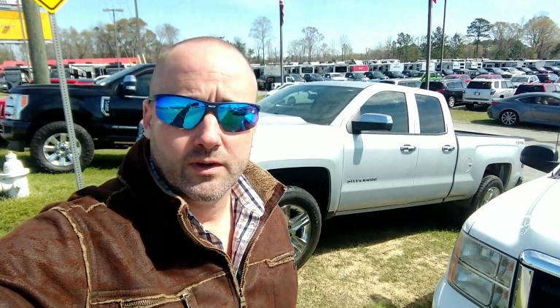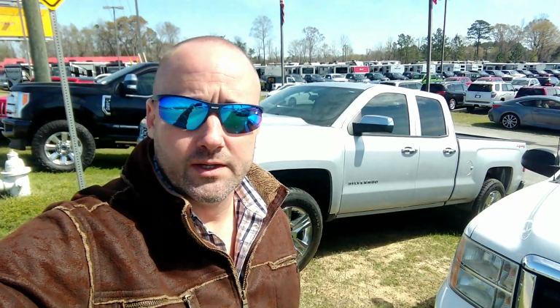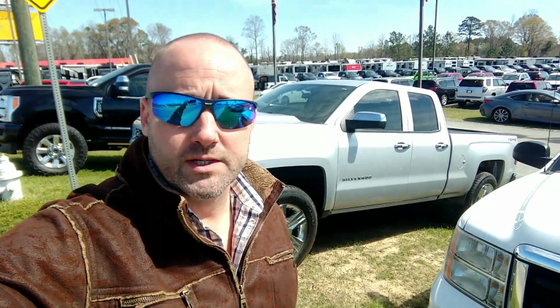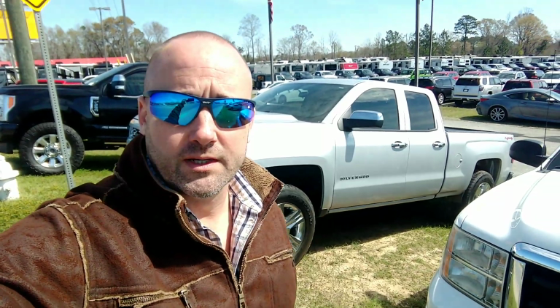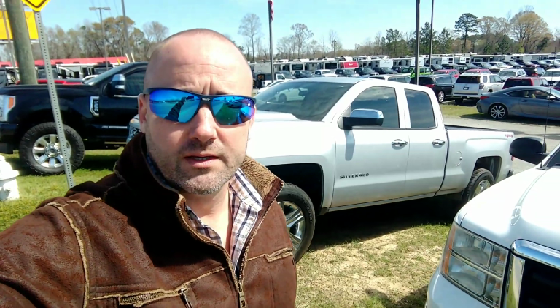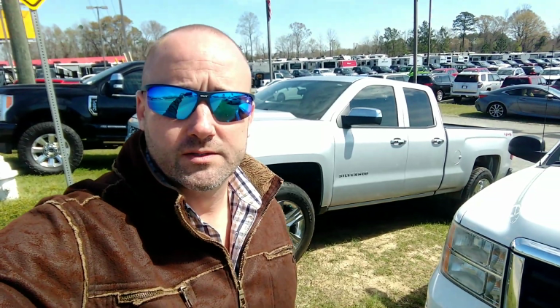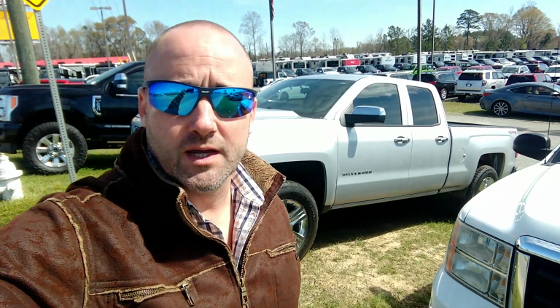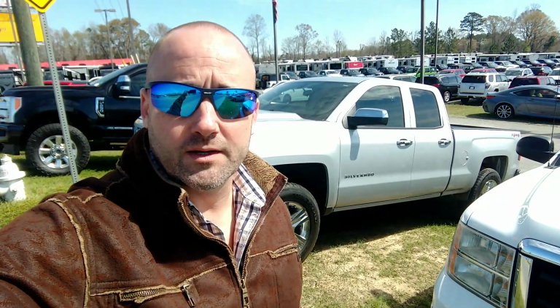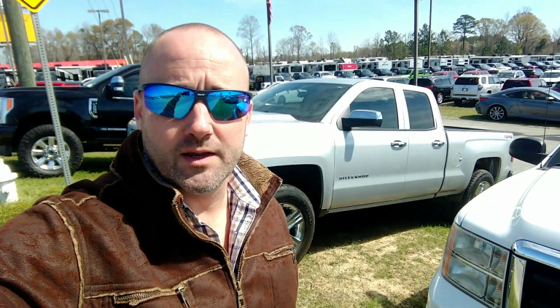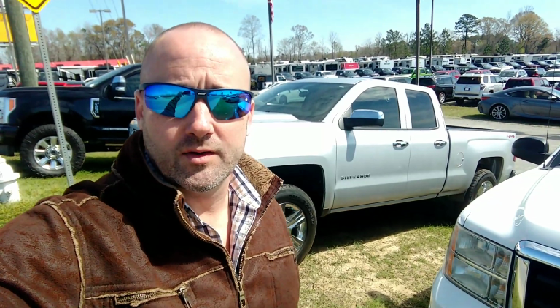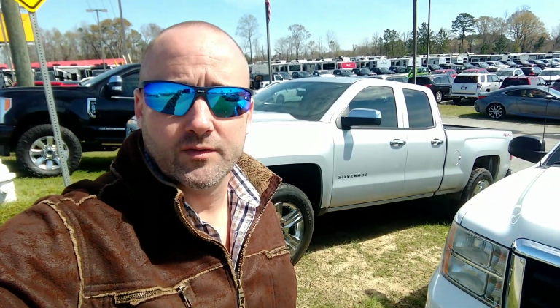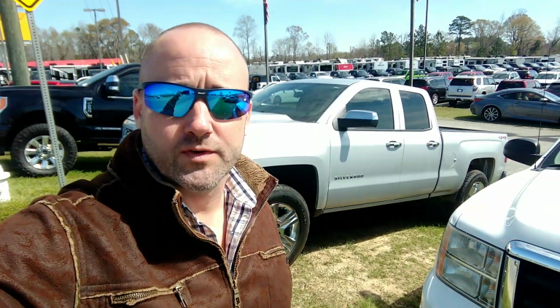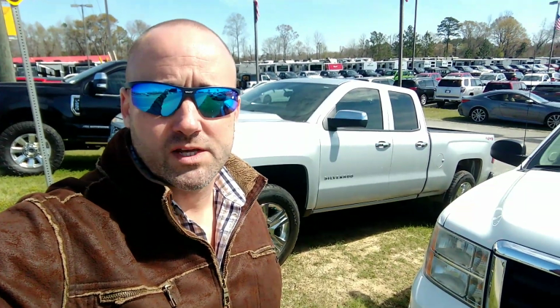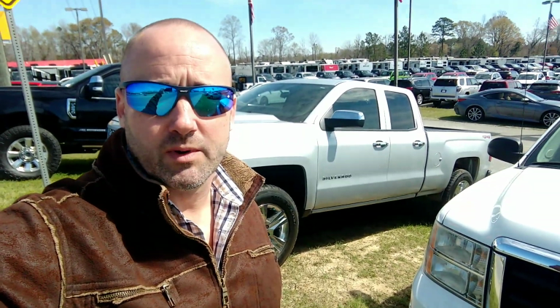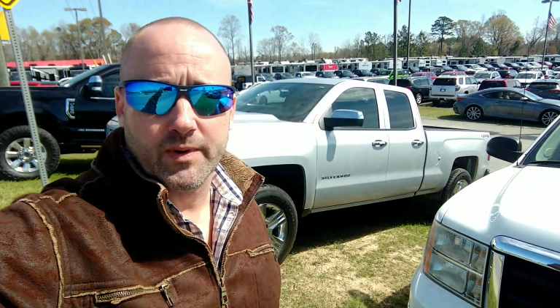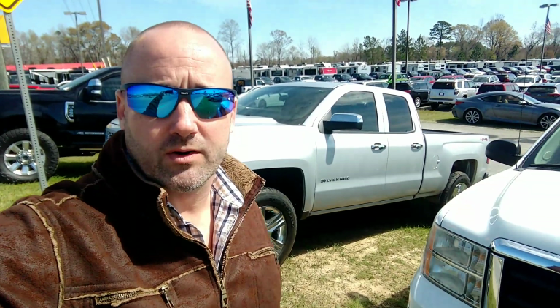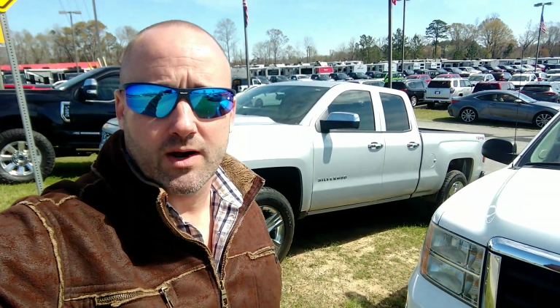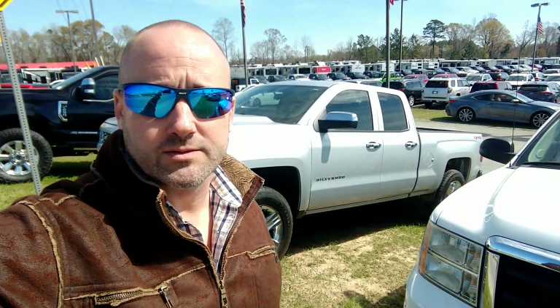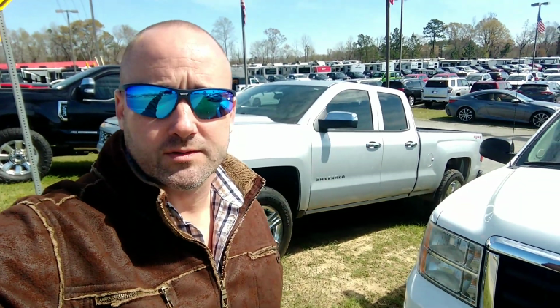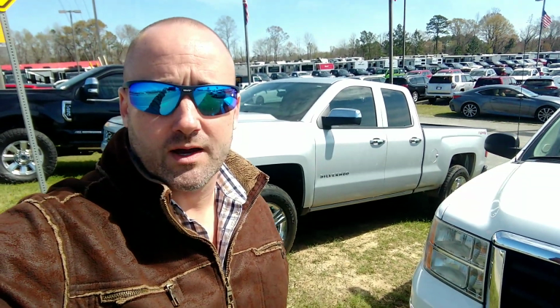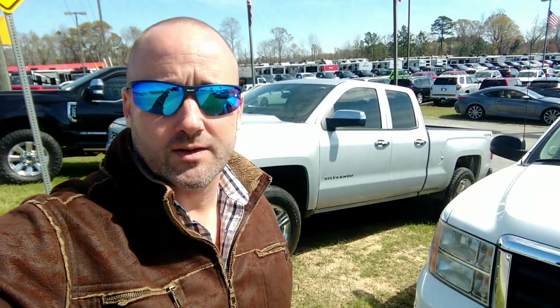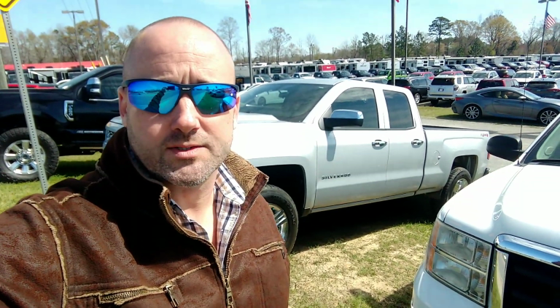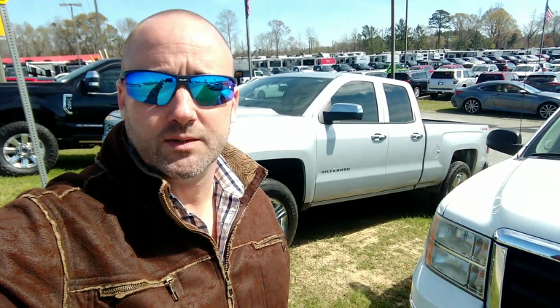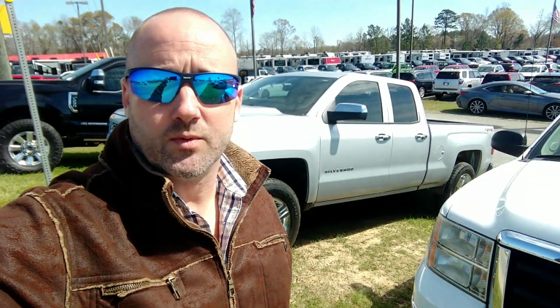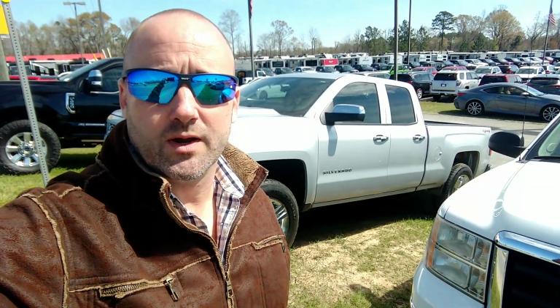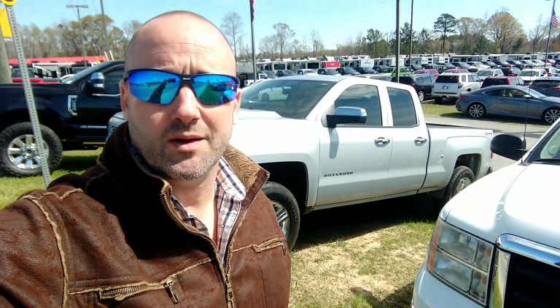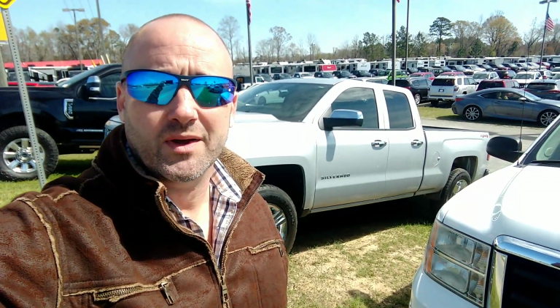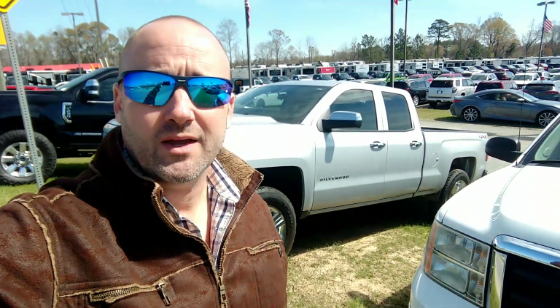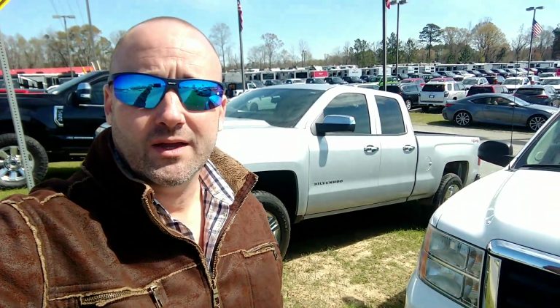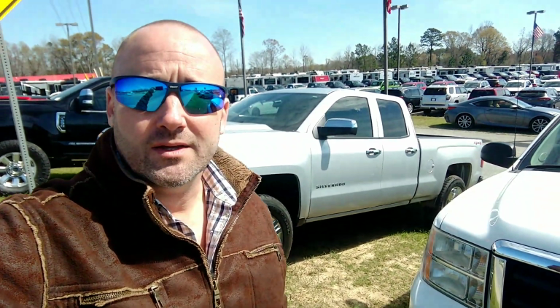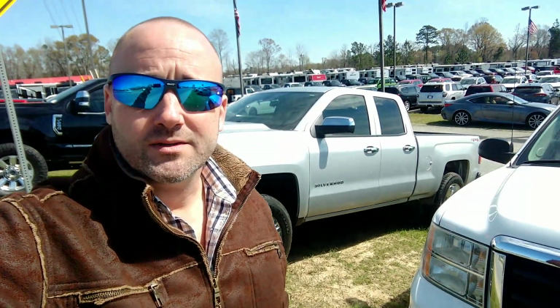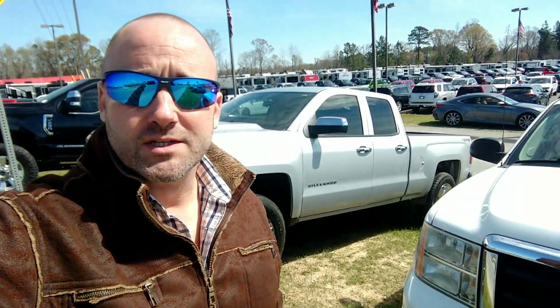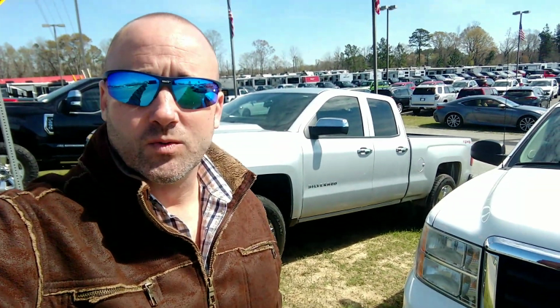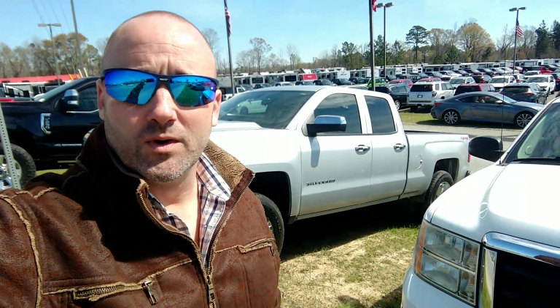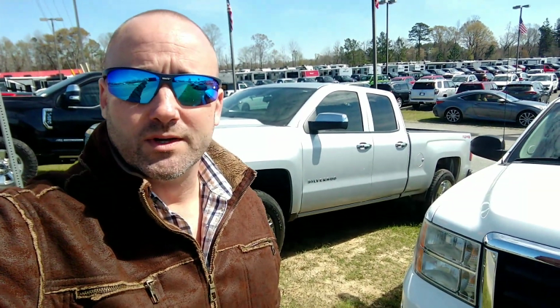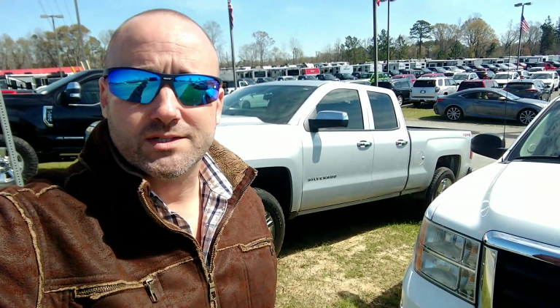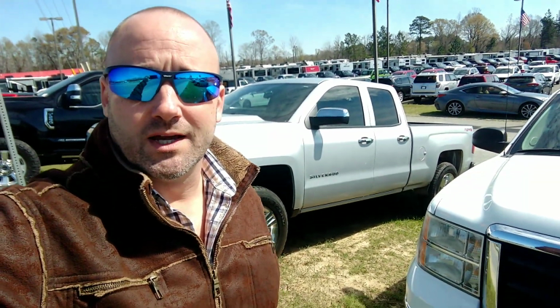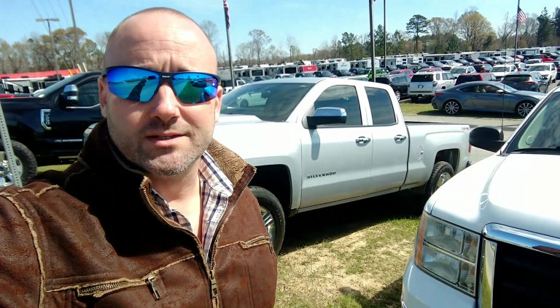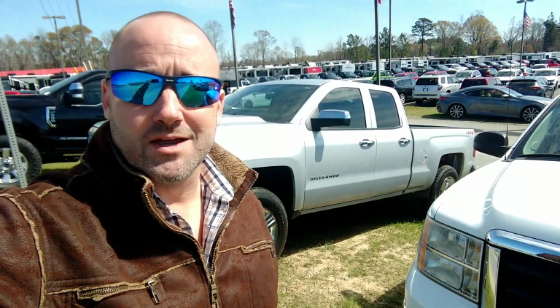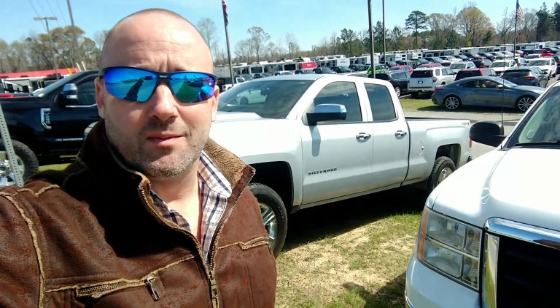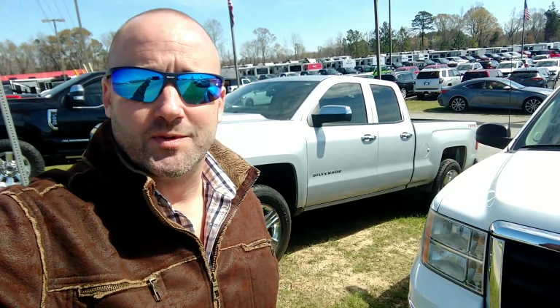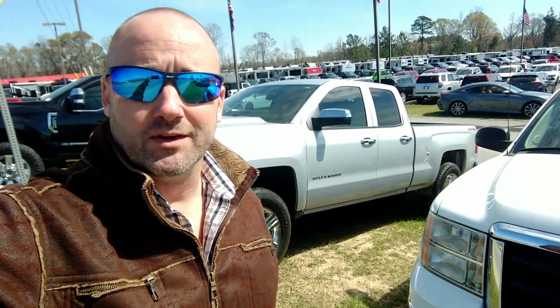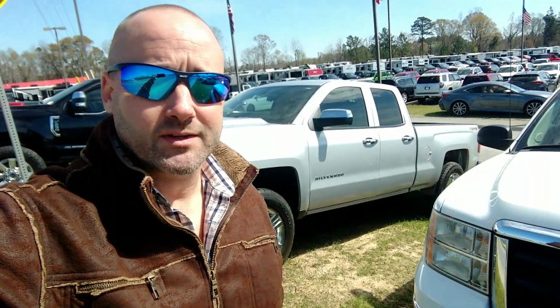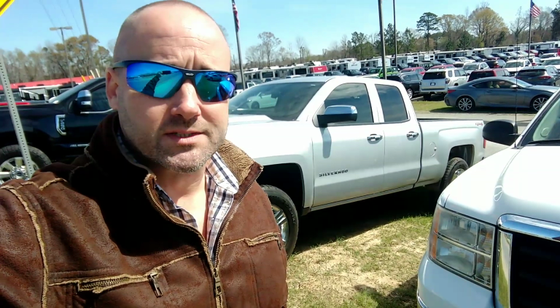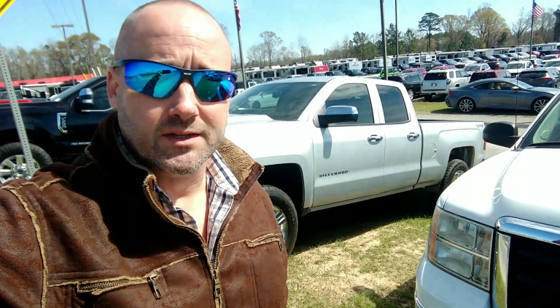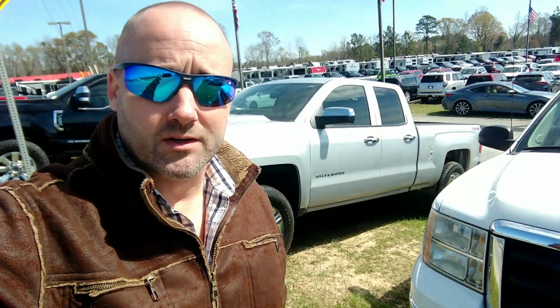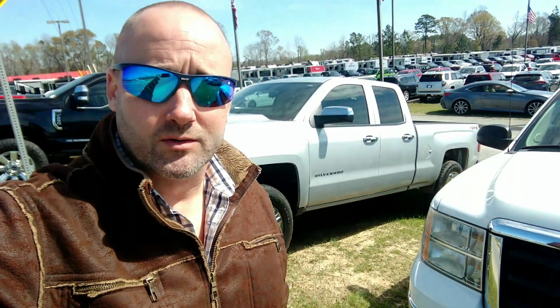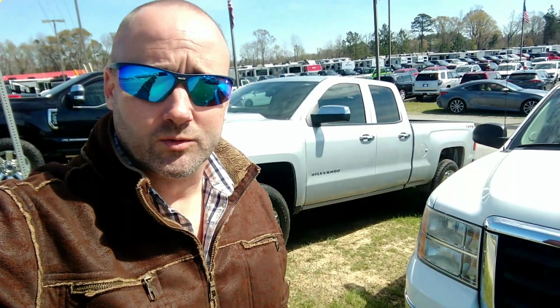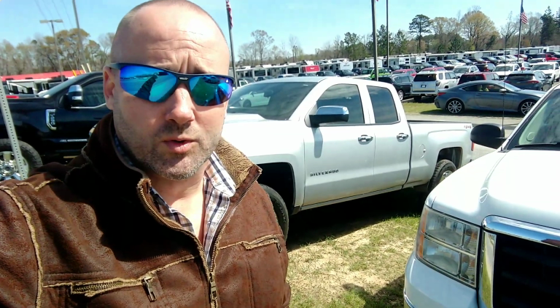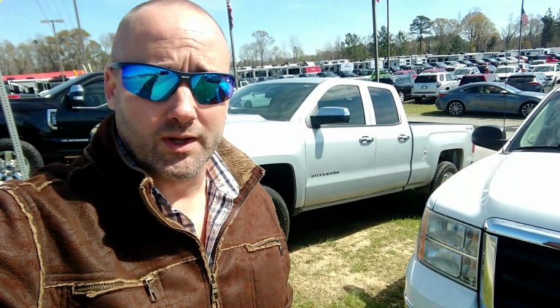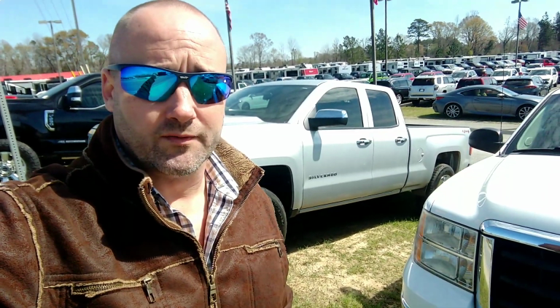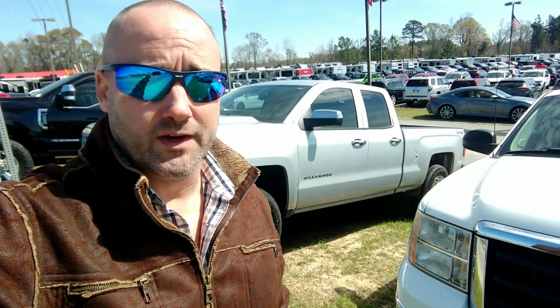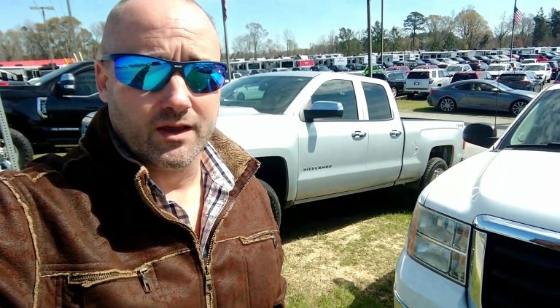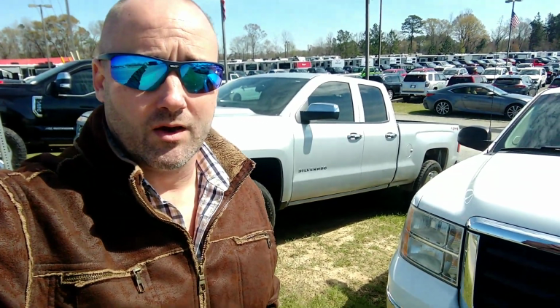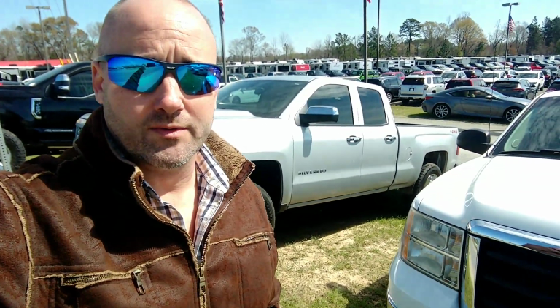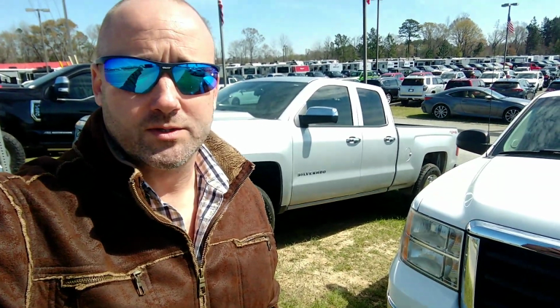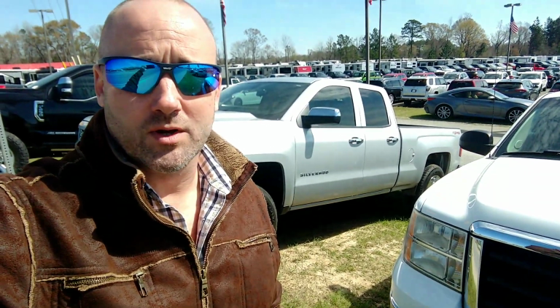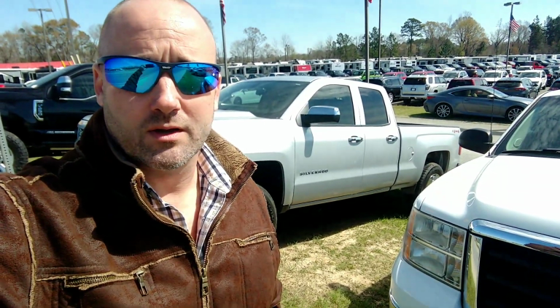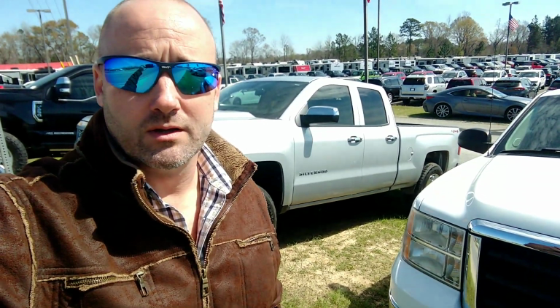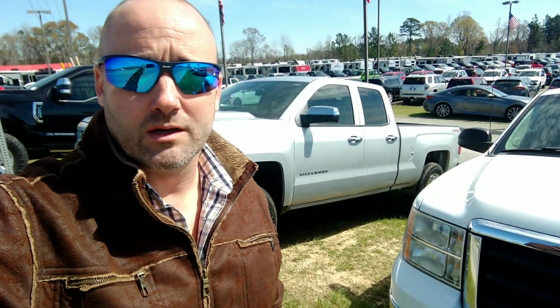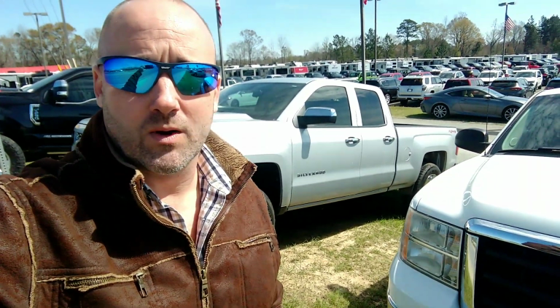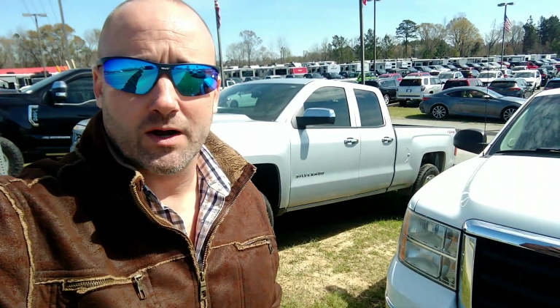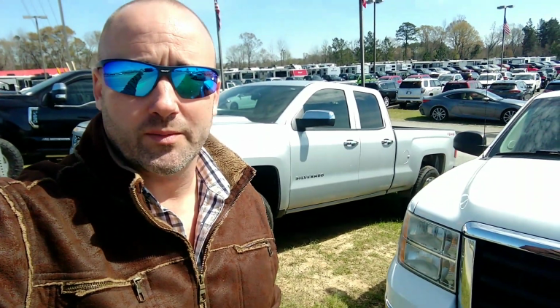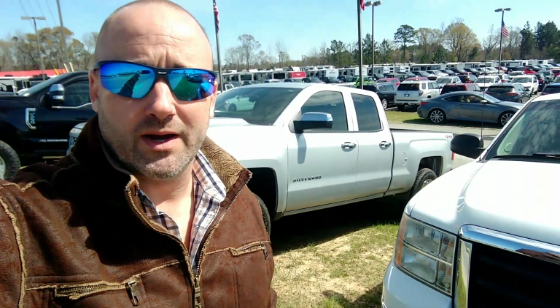Hey Jenny, Chet Daniel here for Jimmy Bick Chrysler Dodge Jeep Ram. Just wanted to take this opportunity to send you a quick video of the truck you inquired about.